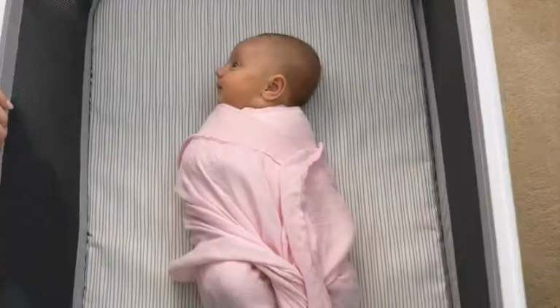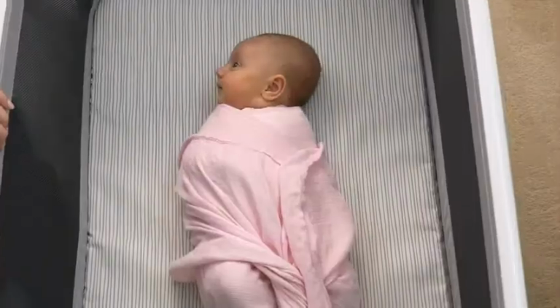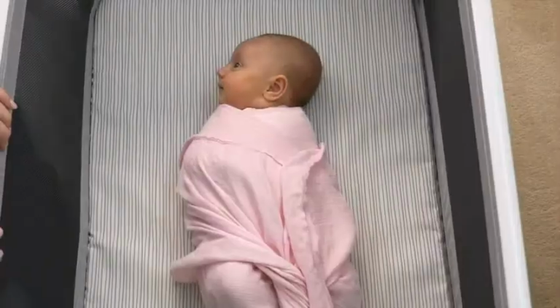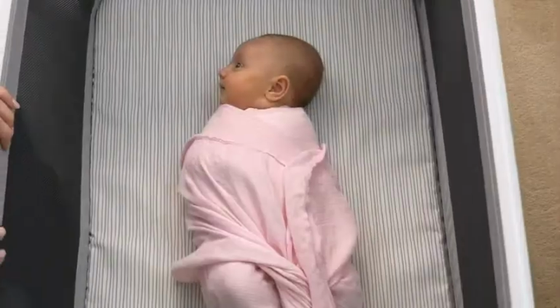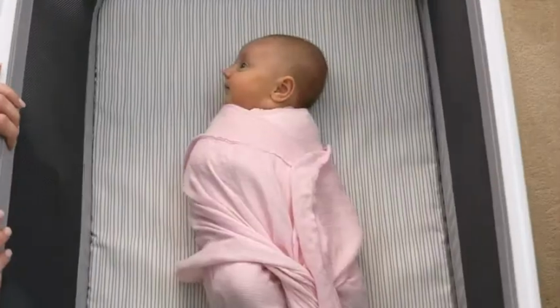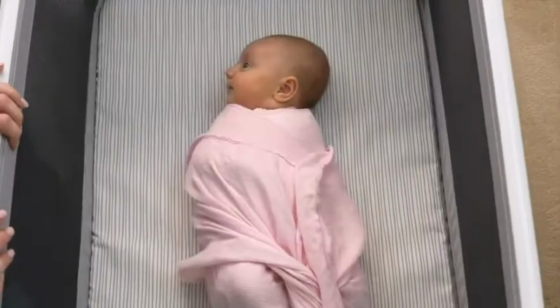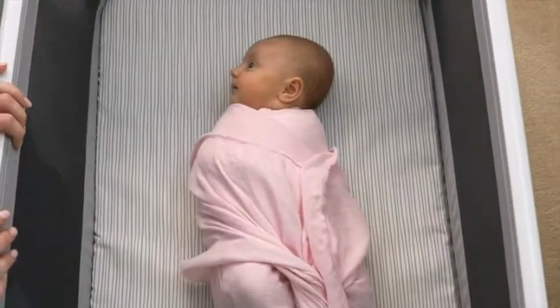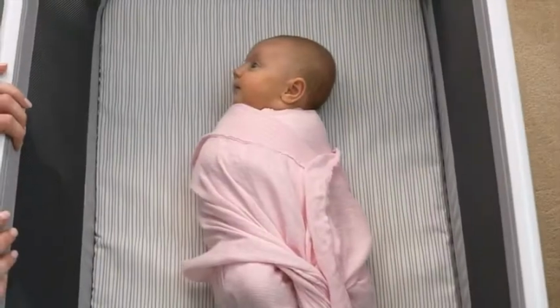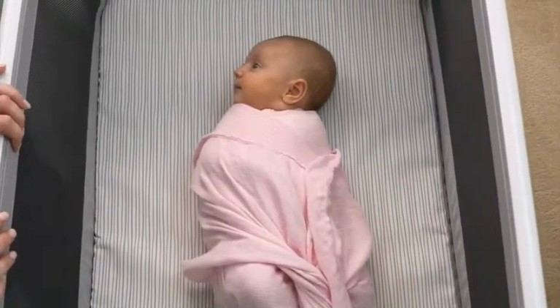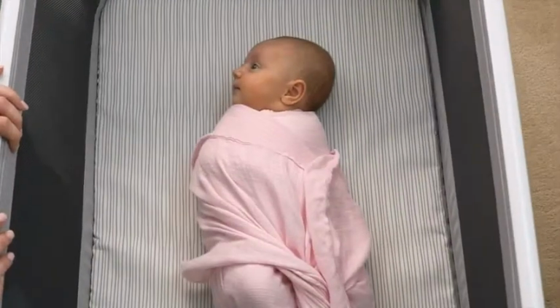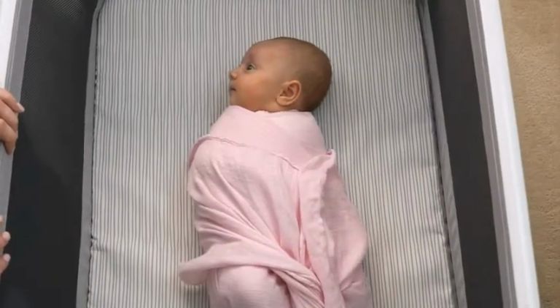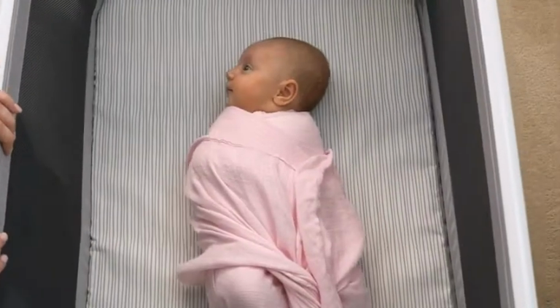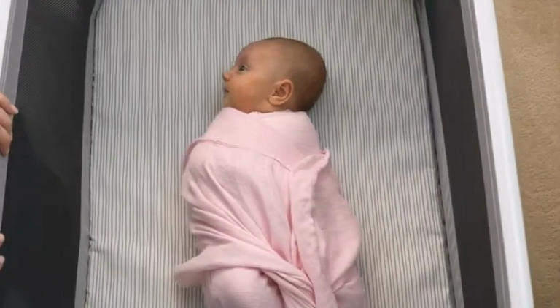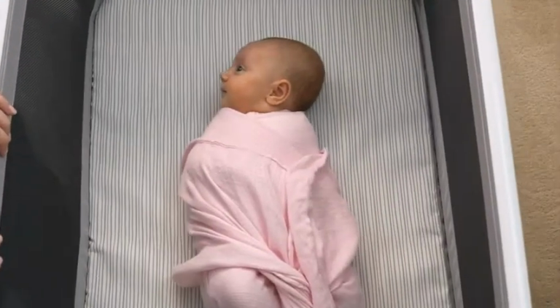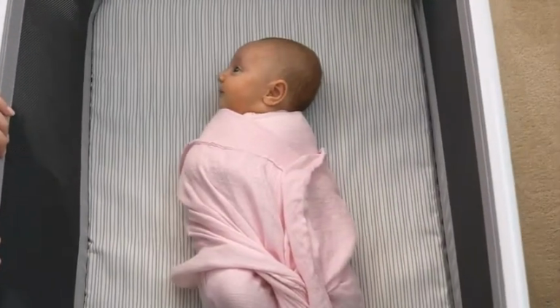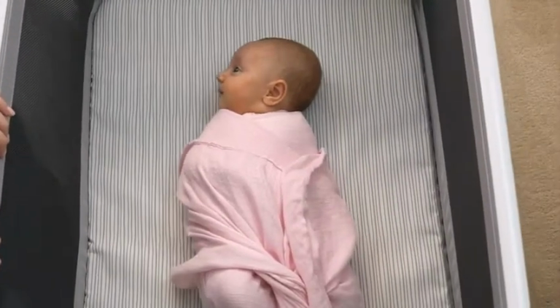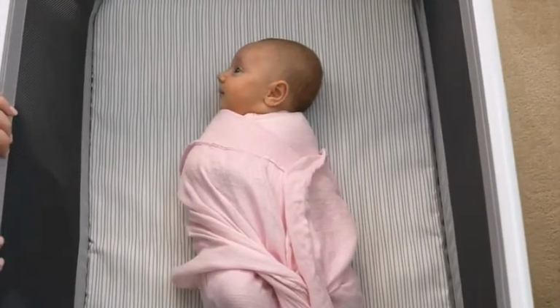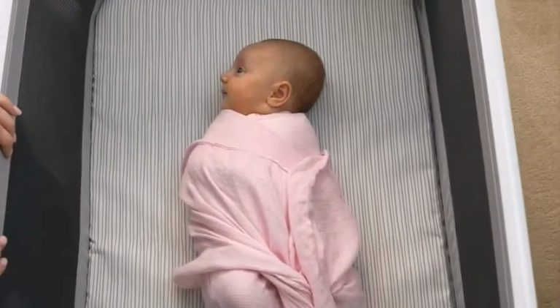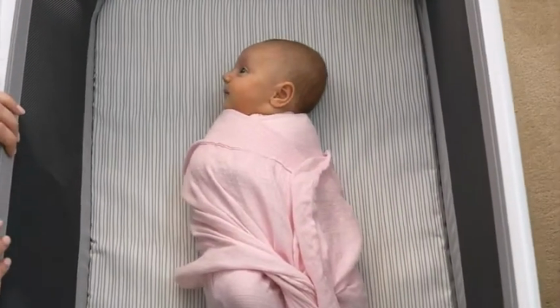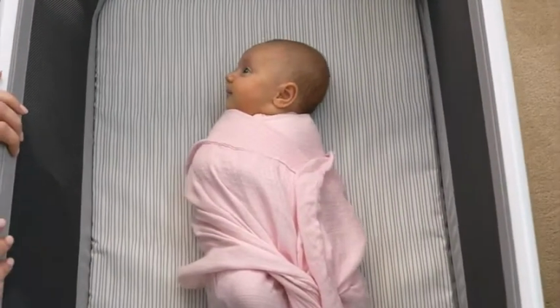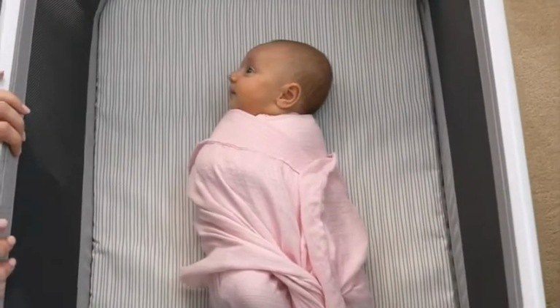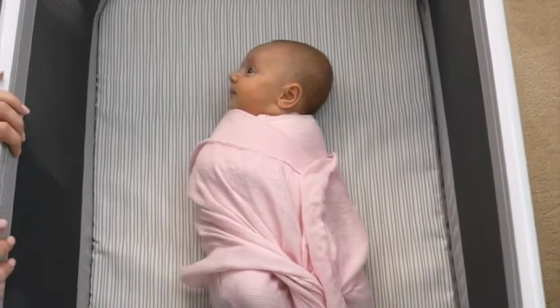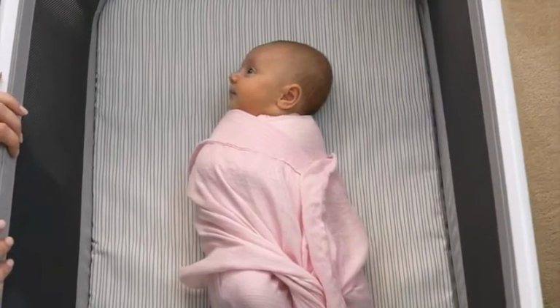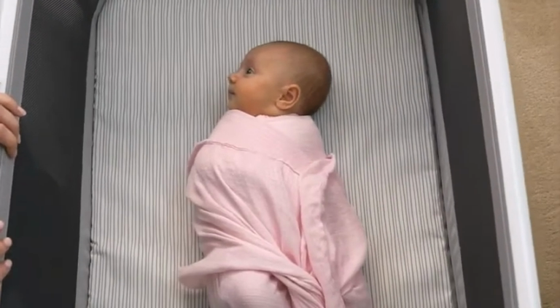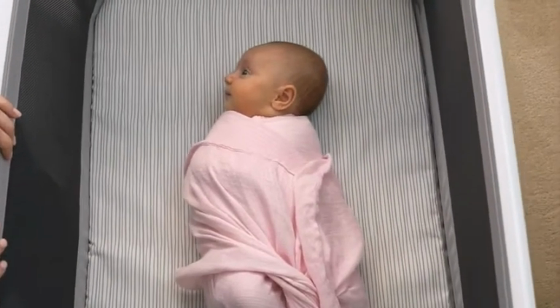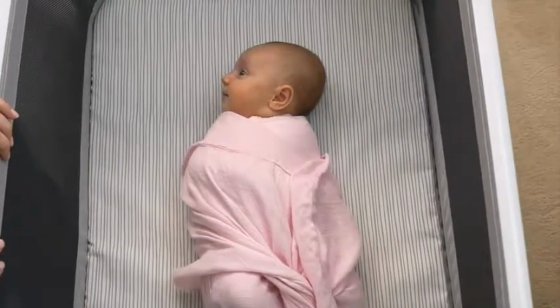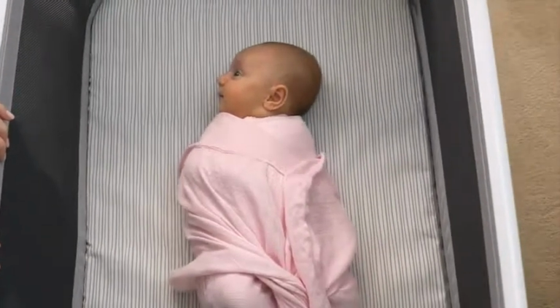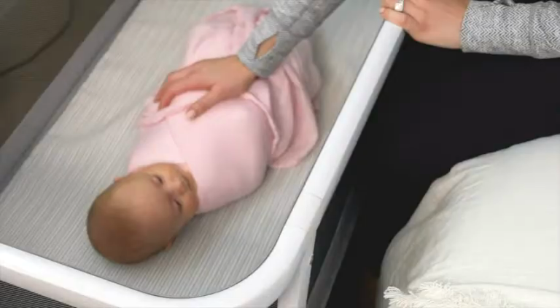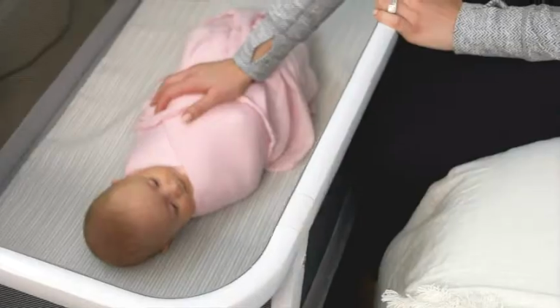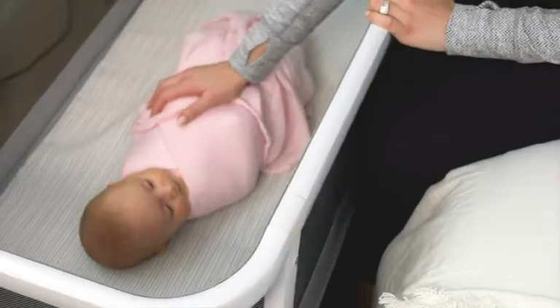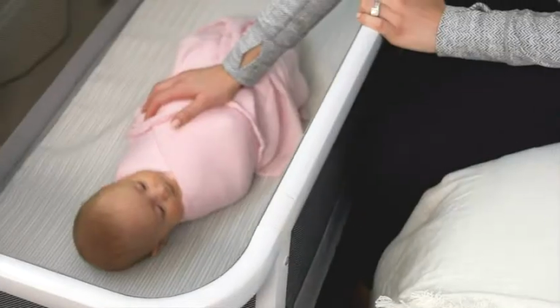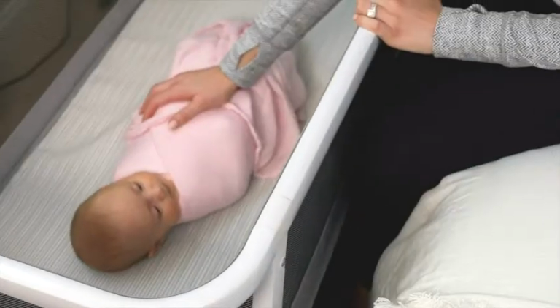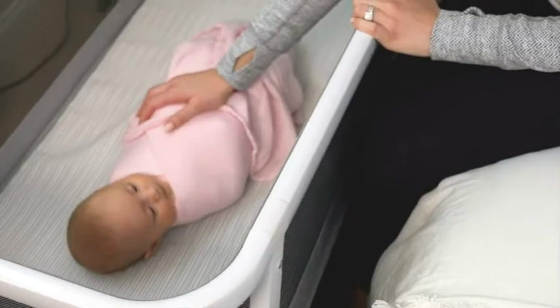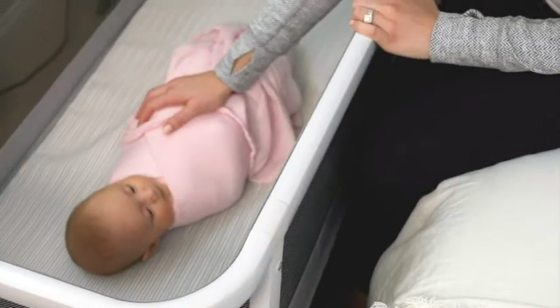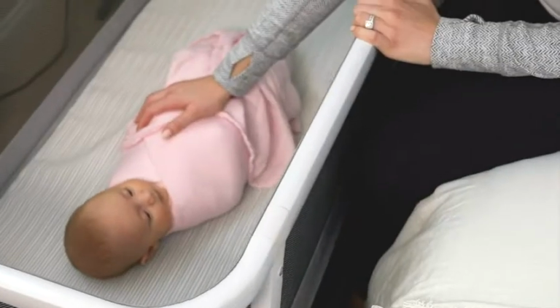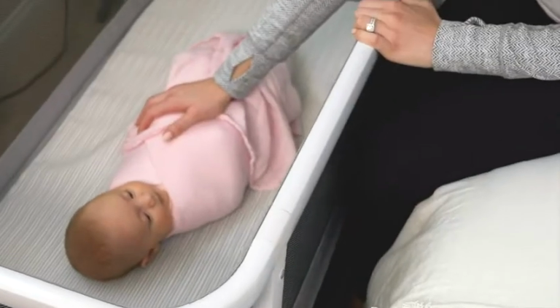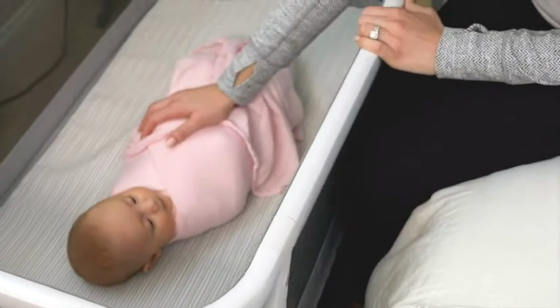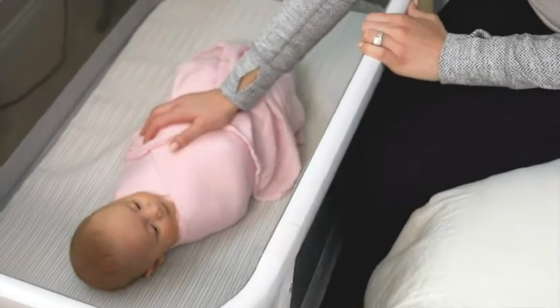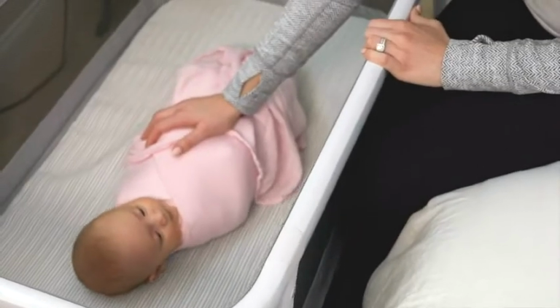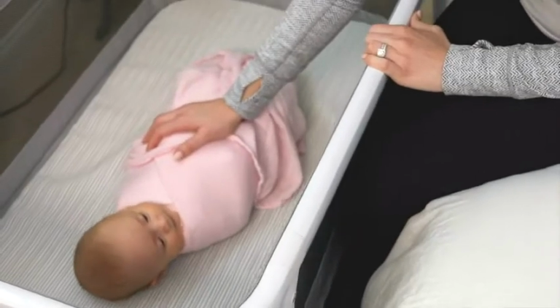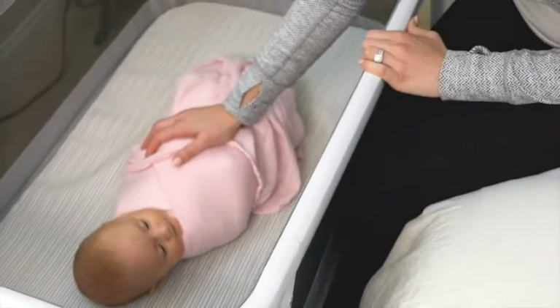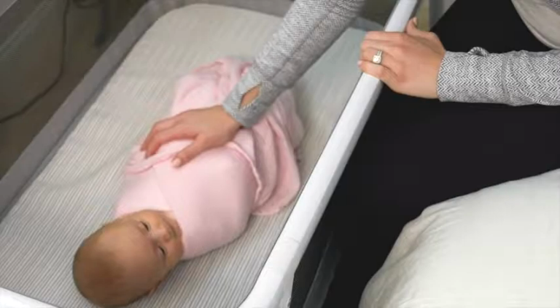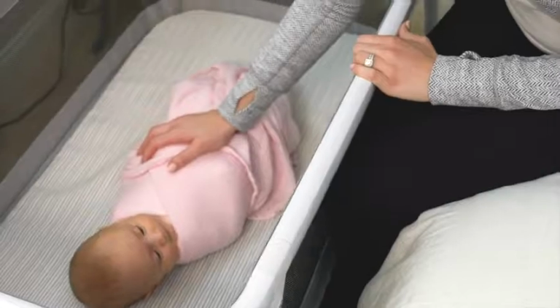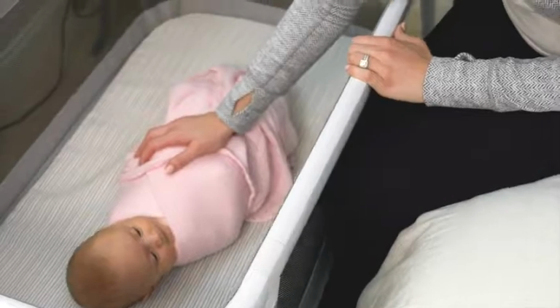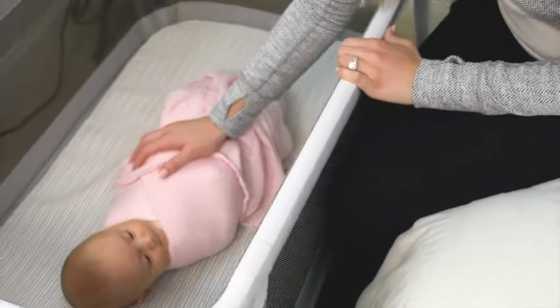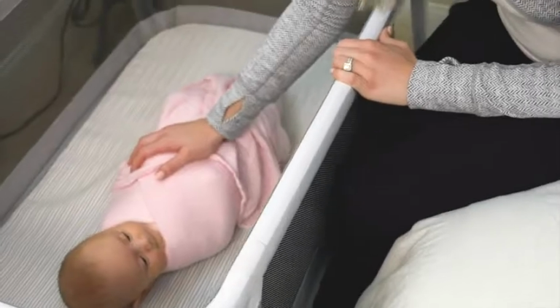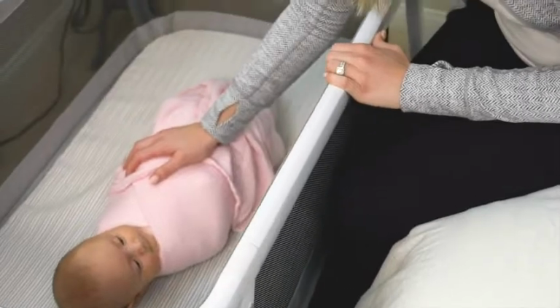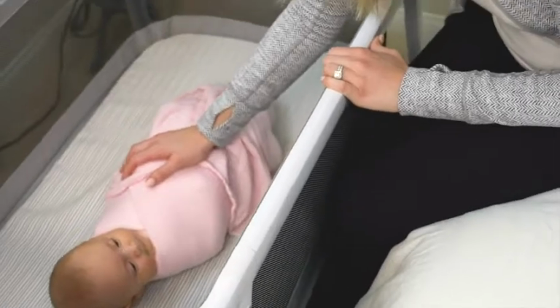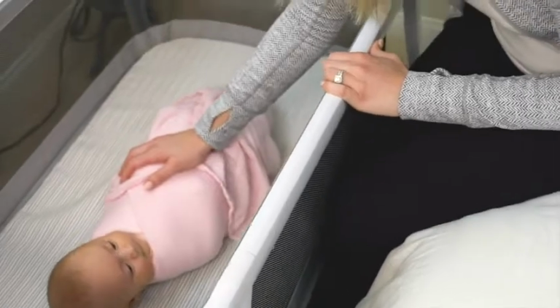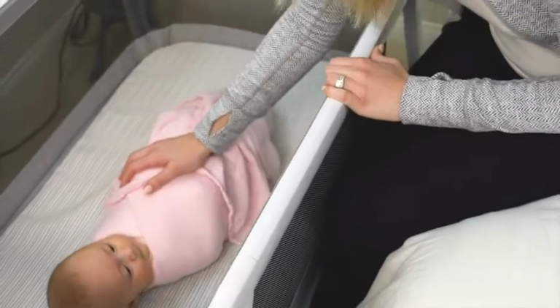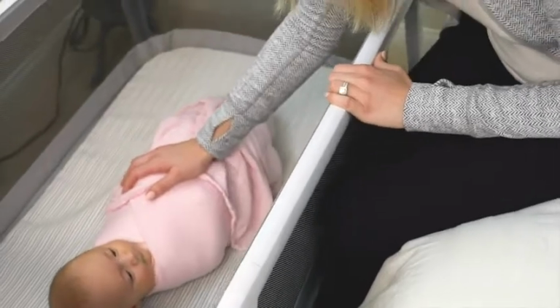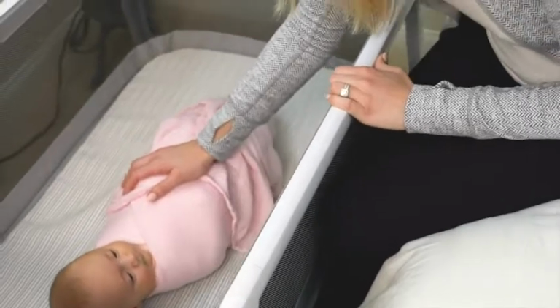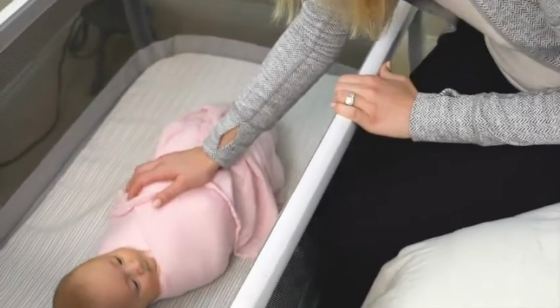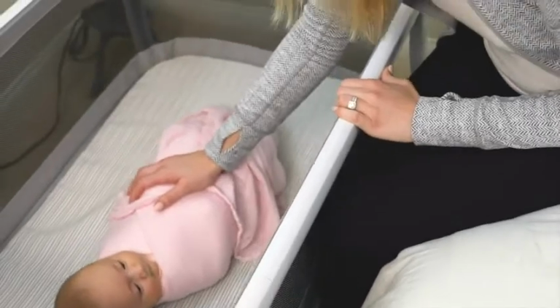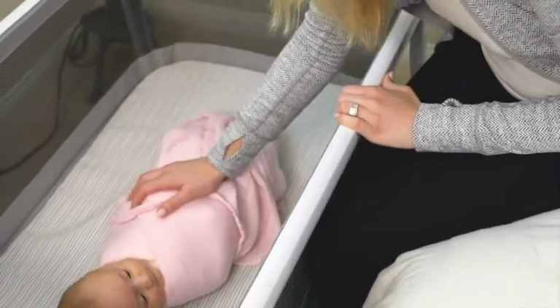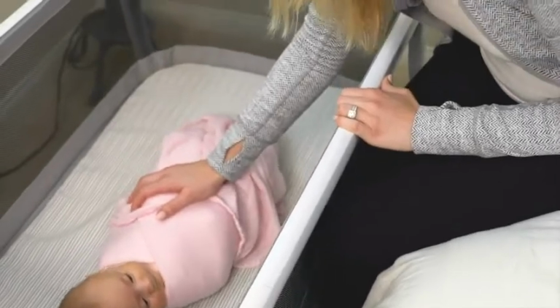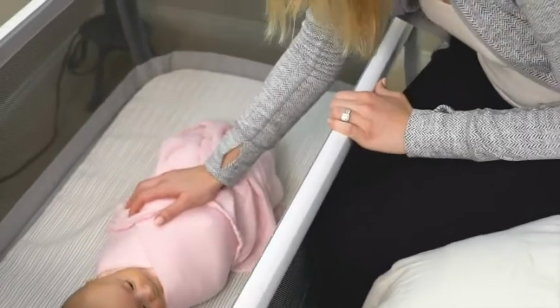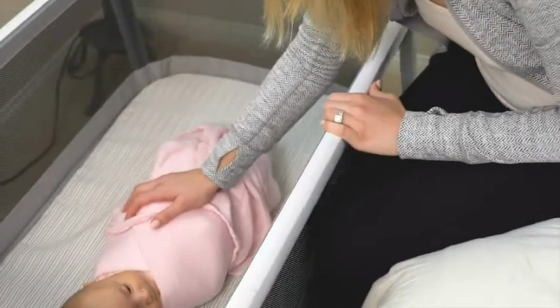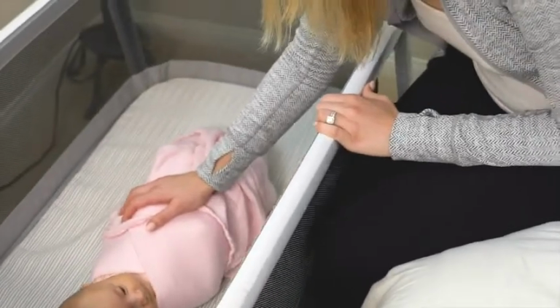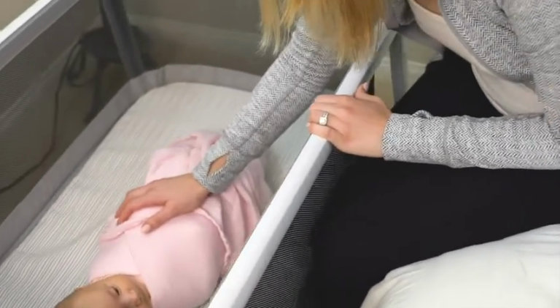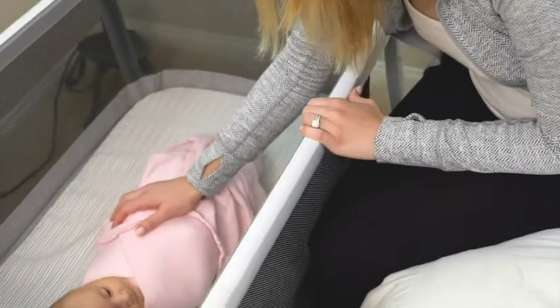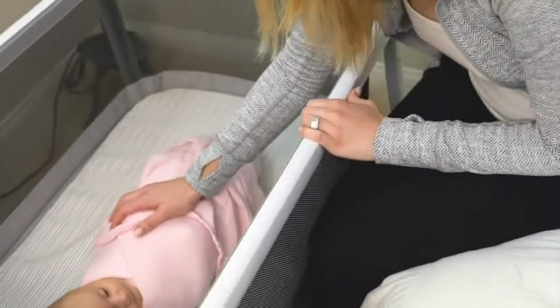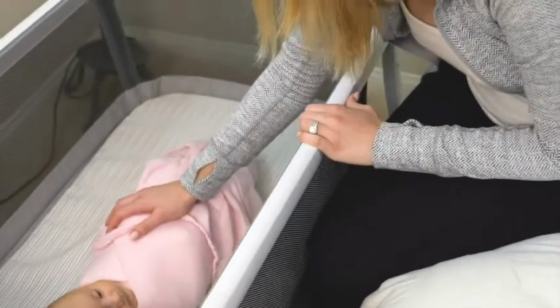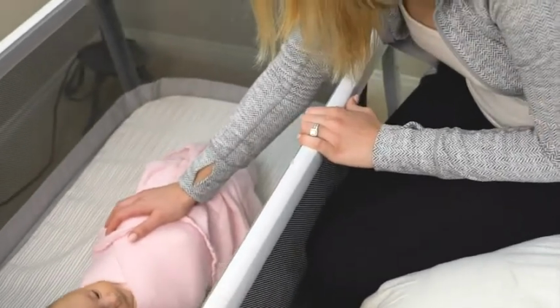Sometimes your arms just need a break. Flip the rocking rod on the Coup over to gently rock your baby to sleep.